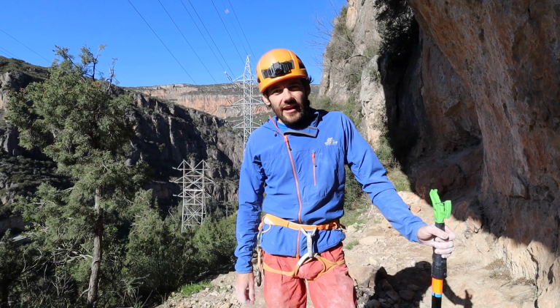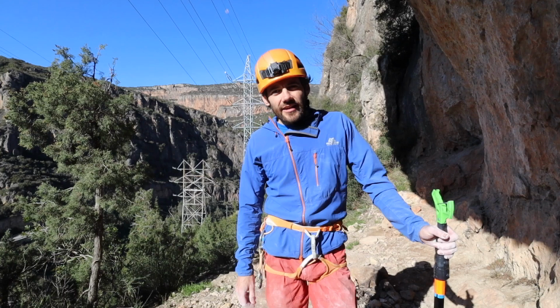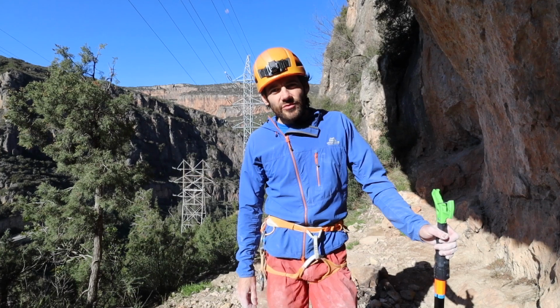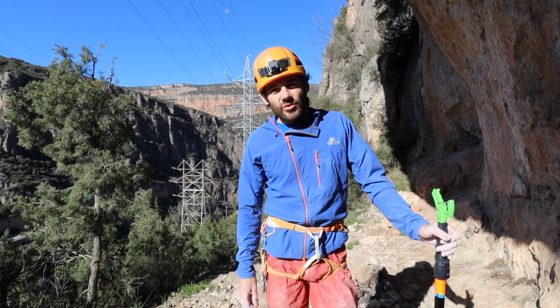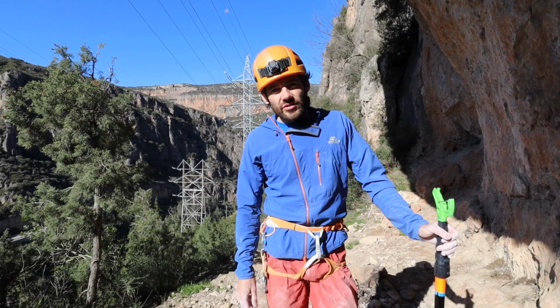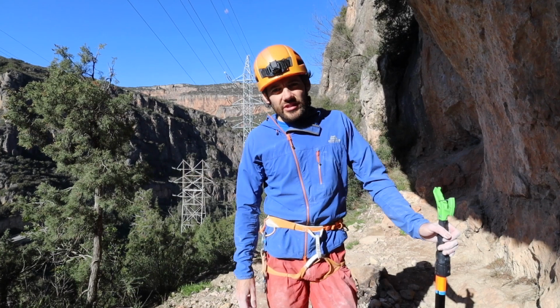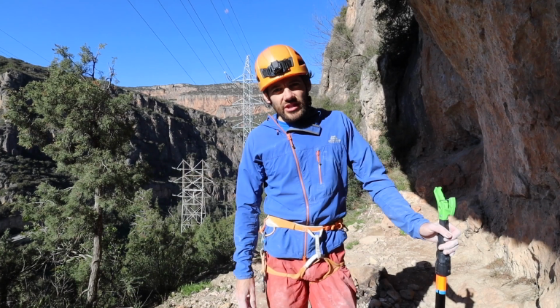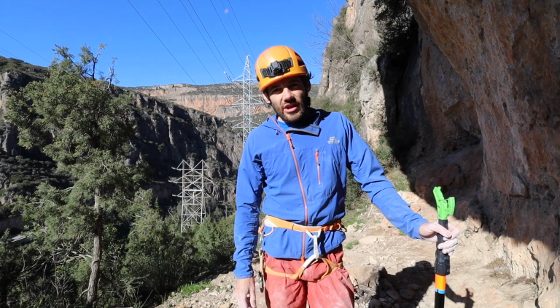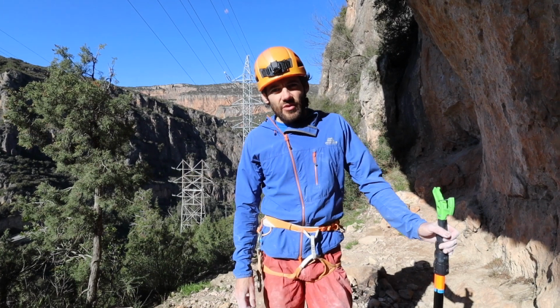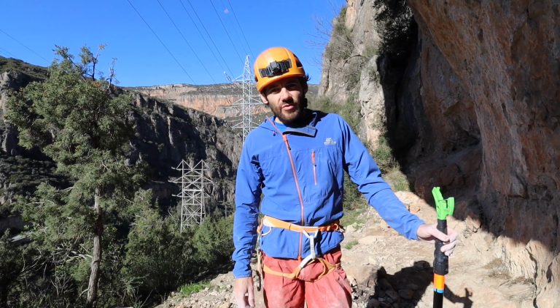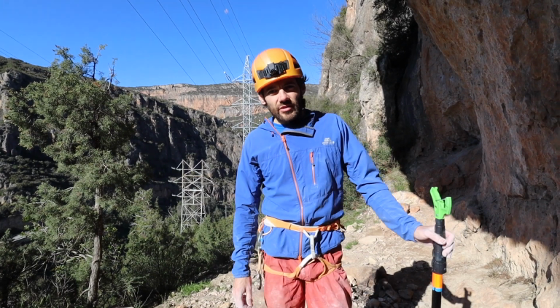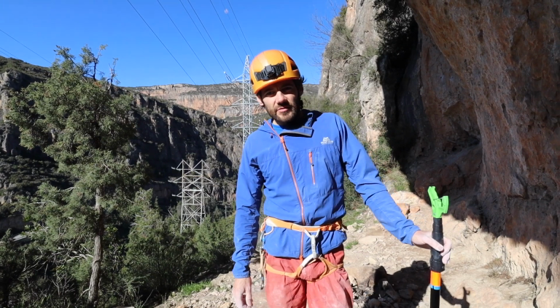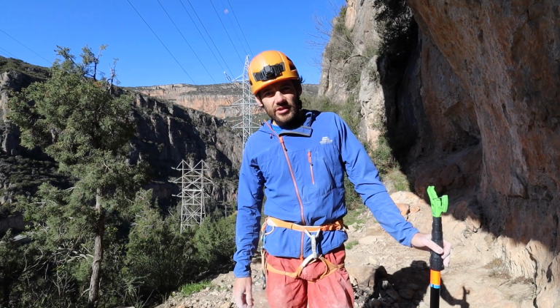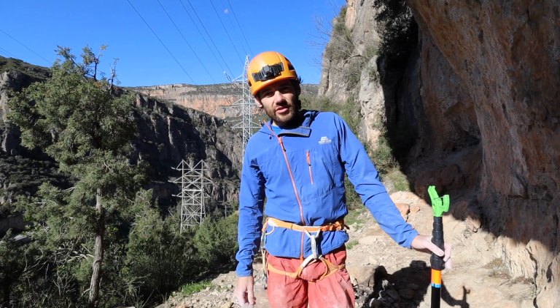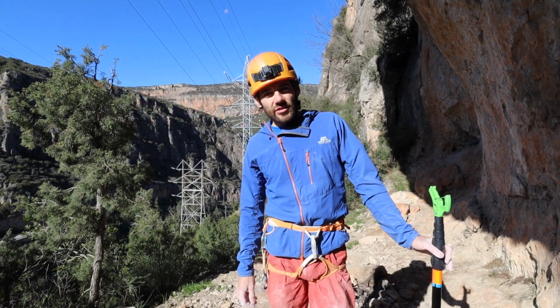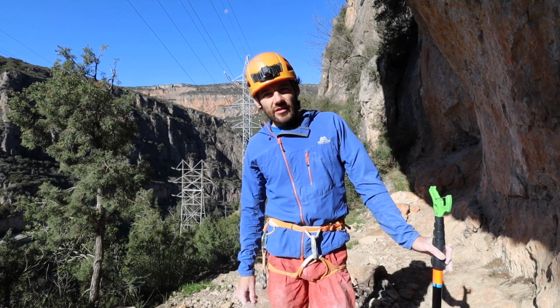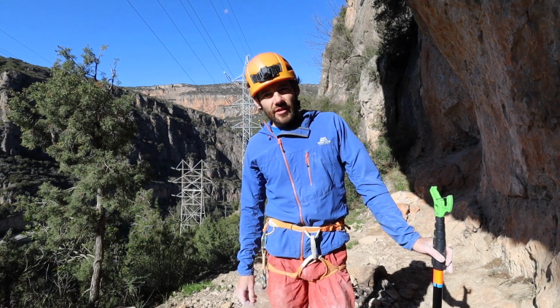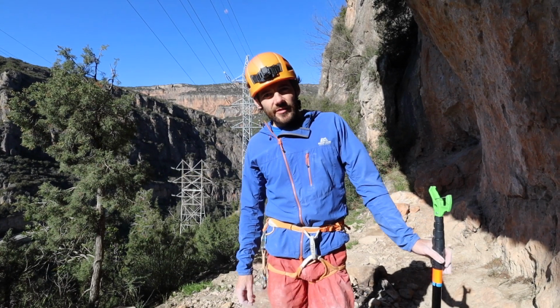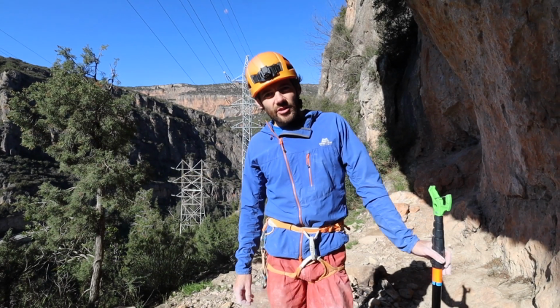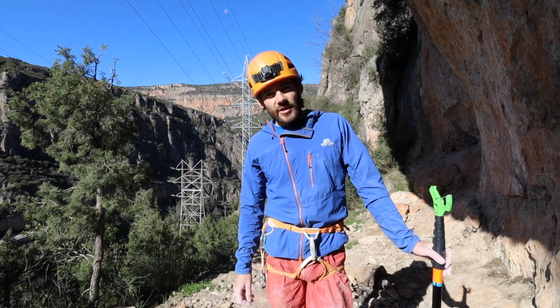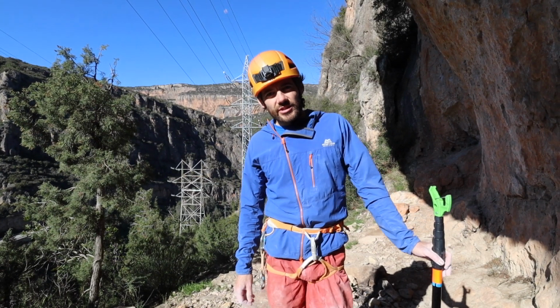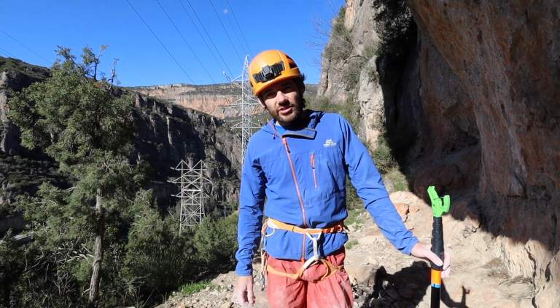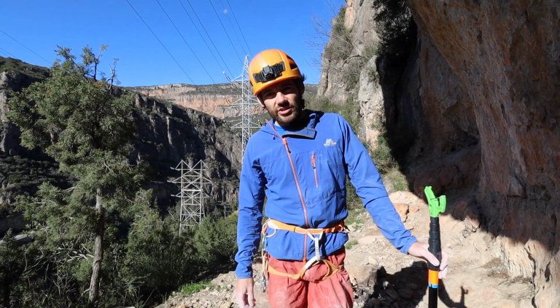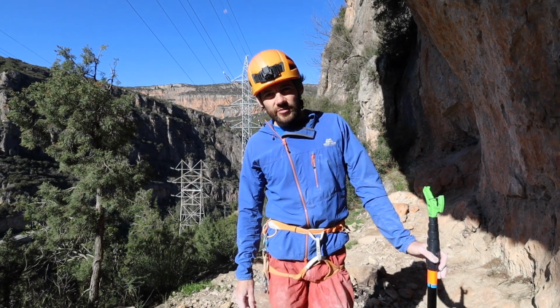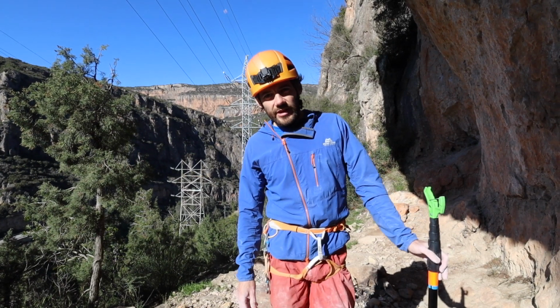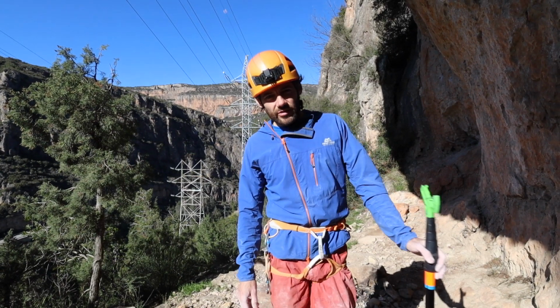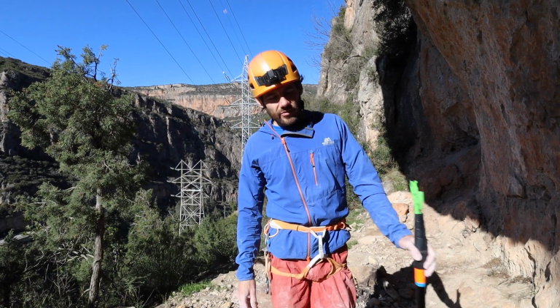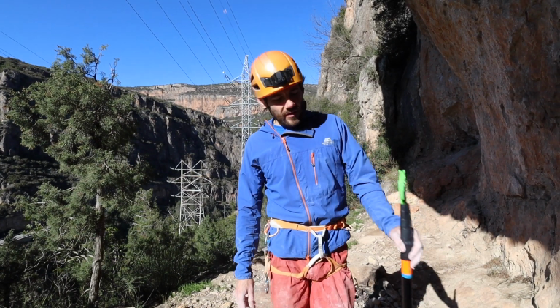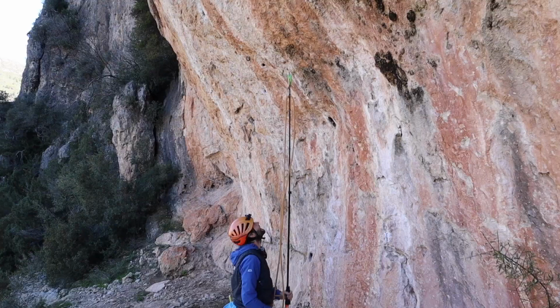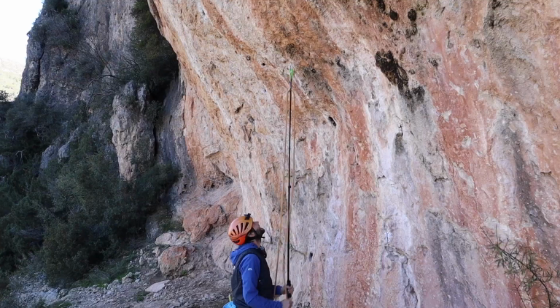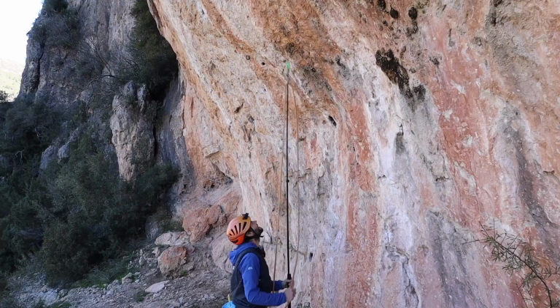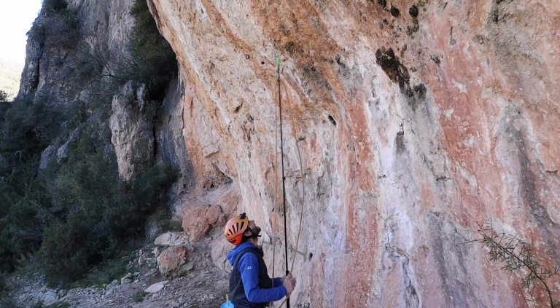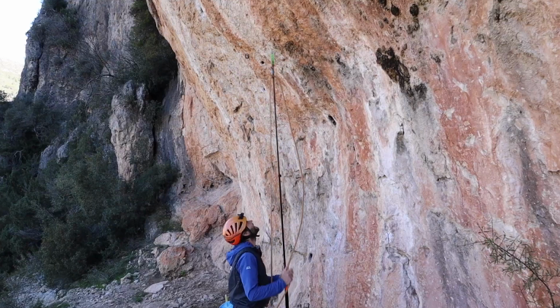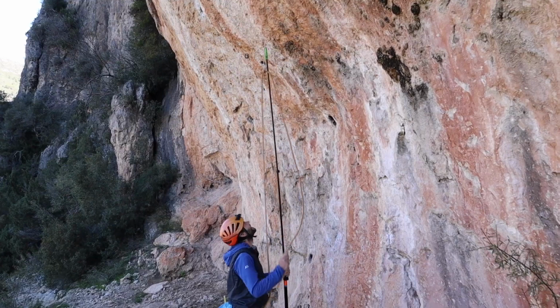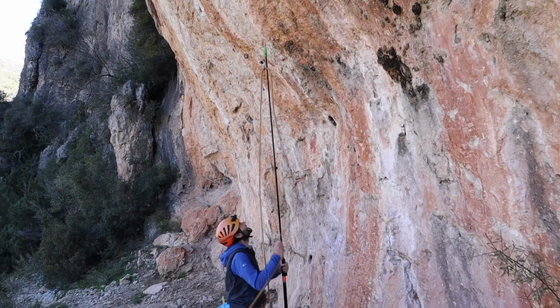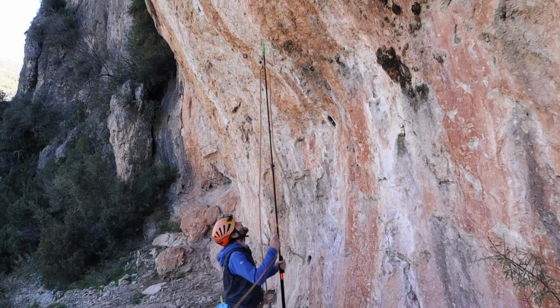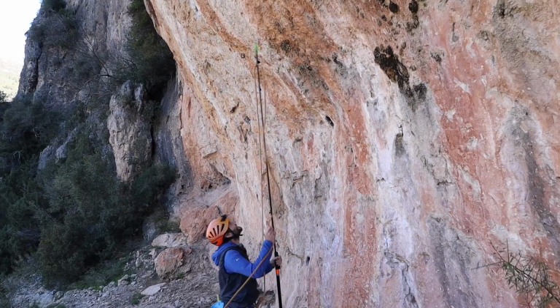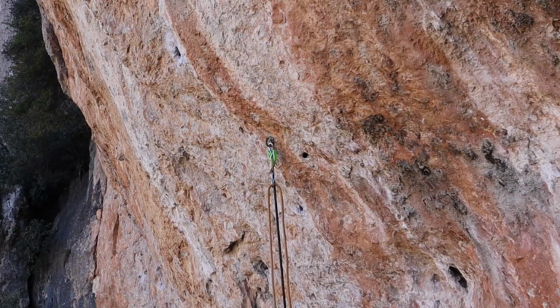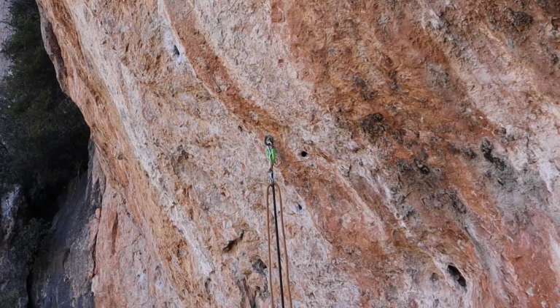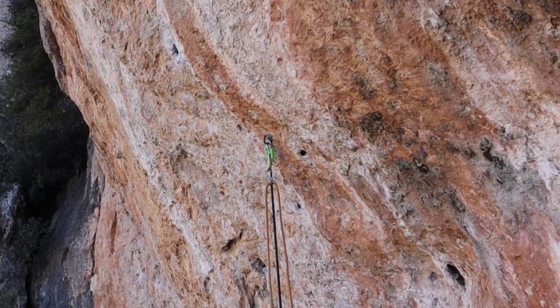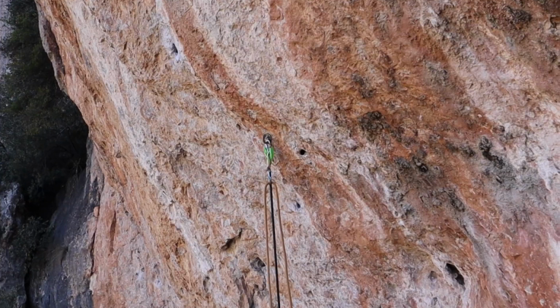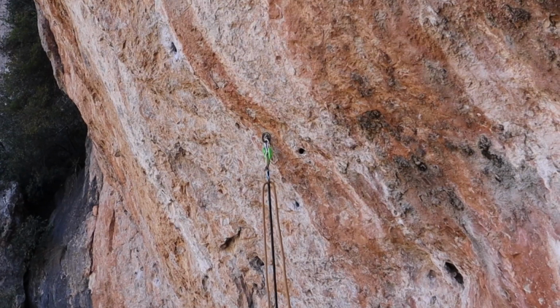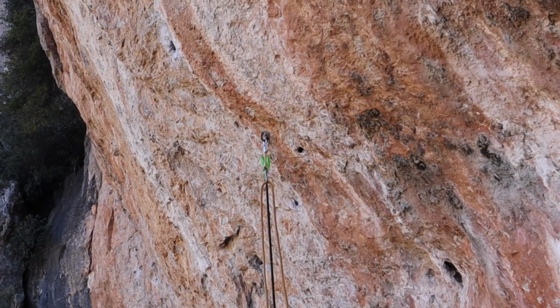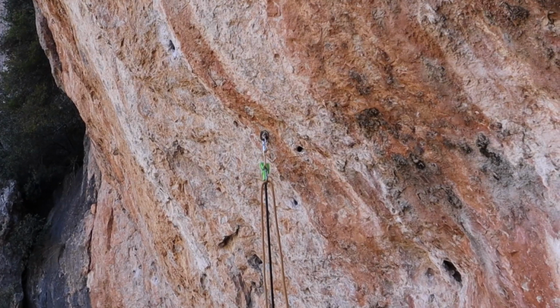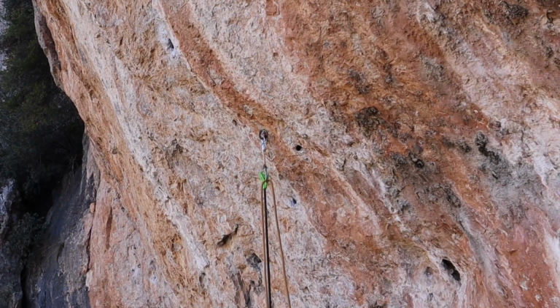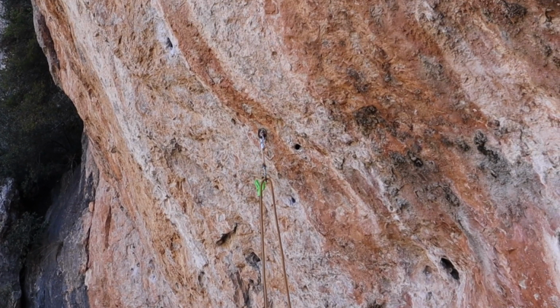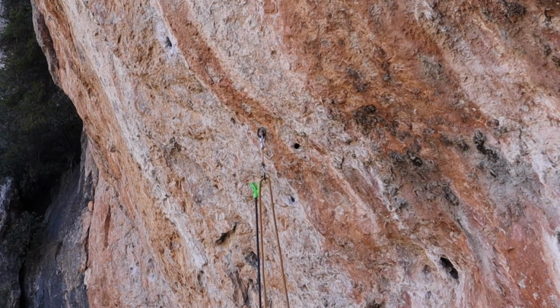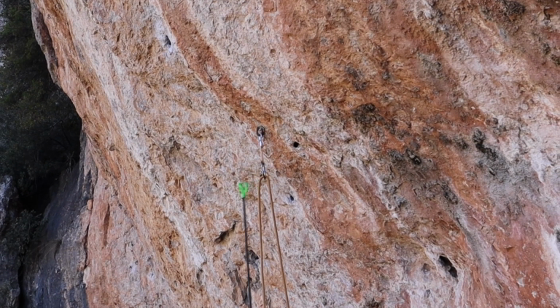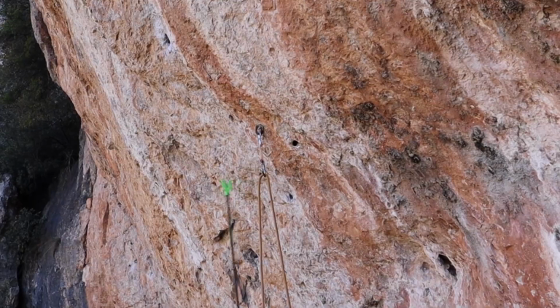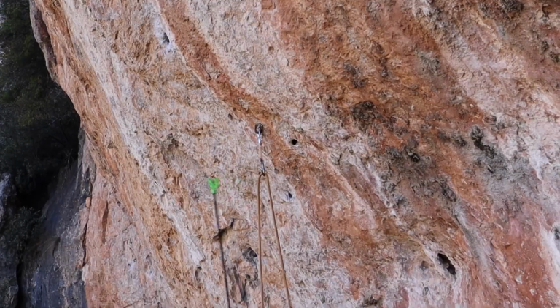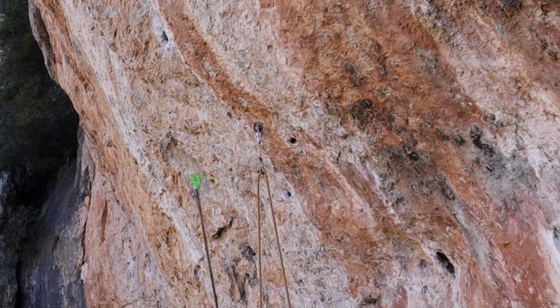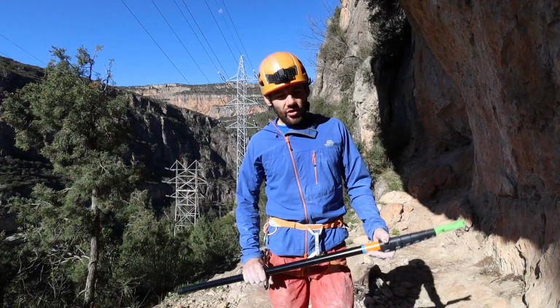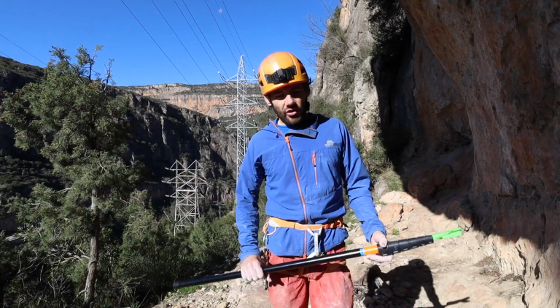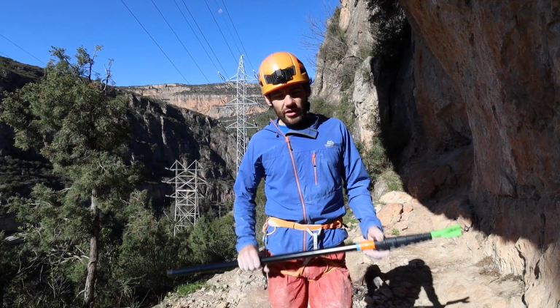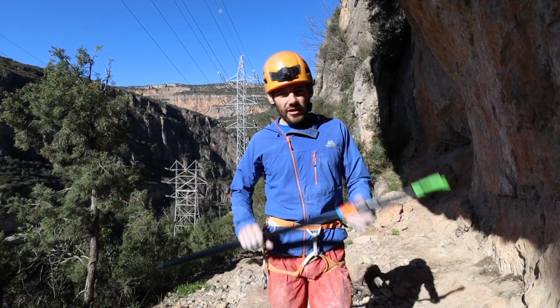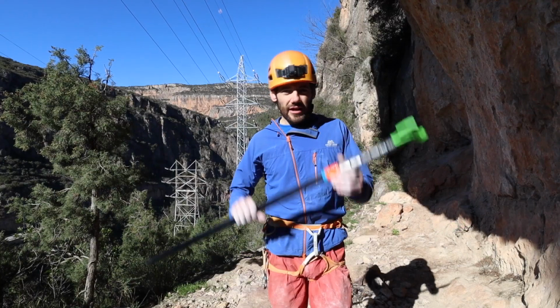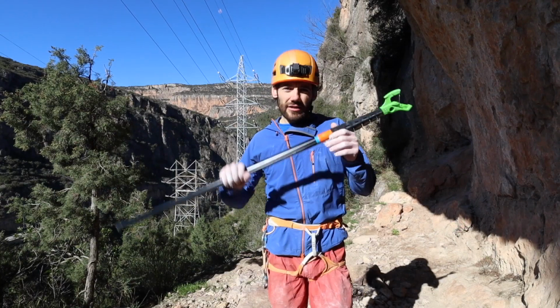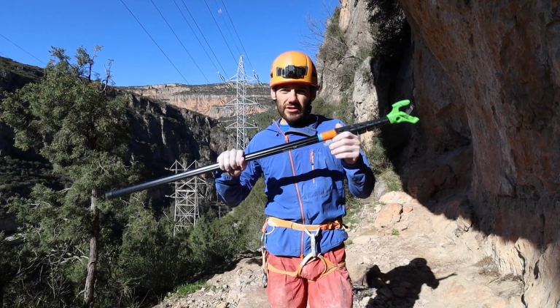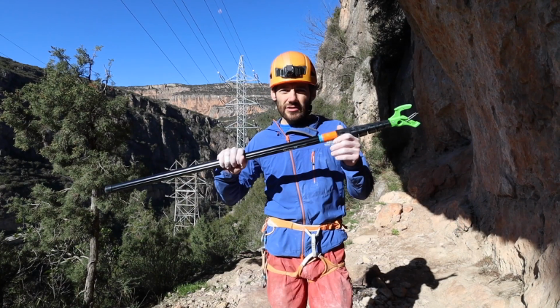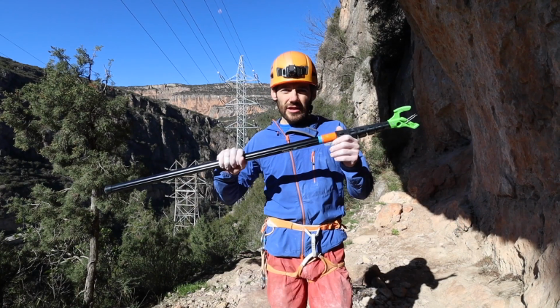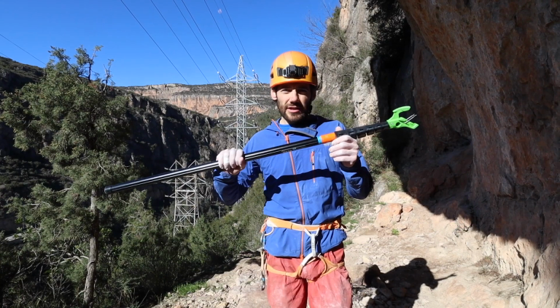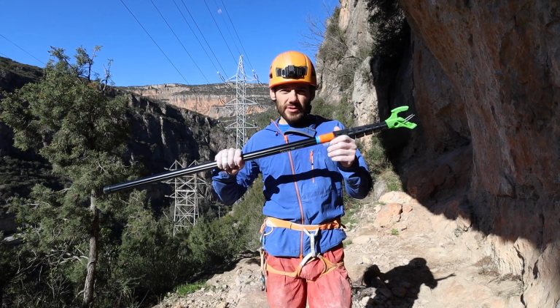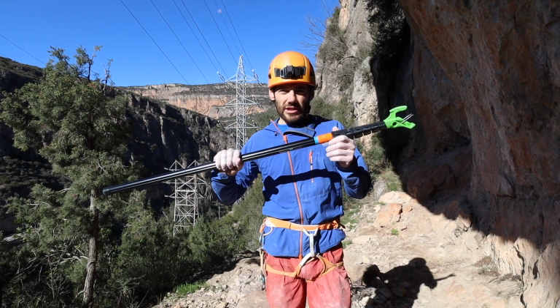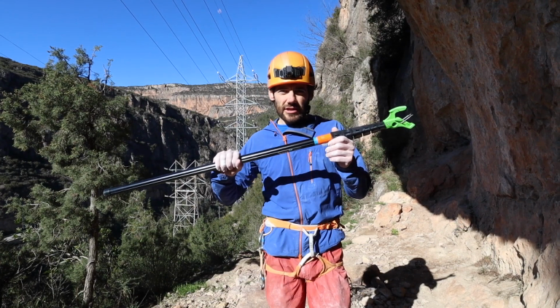Hey everyone, welcome to the Climbing Nomads YouTube channel. Today we're going to give you a few tips on how to use a clip stick.